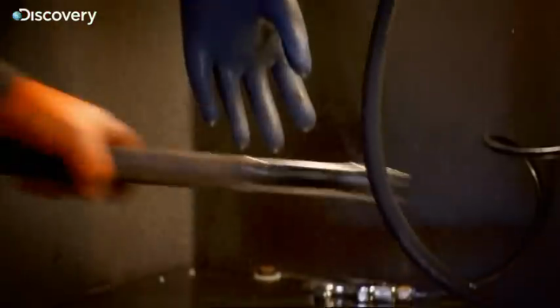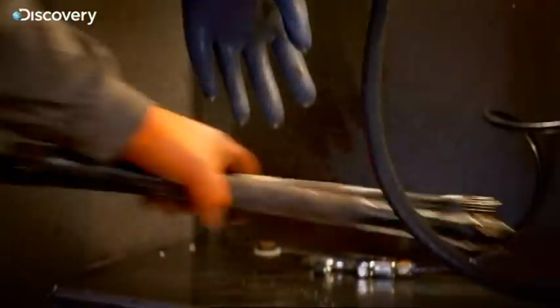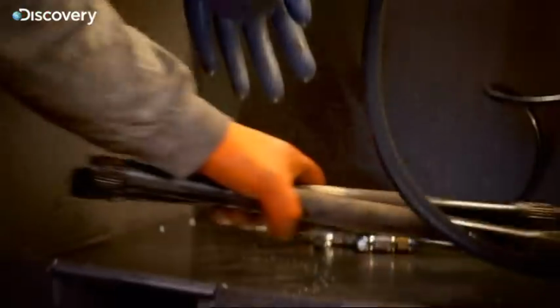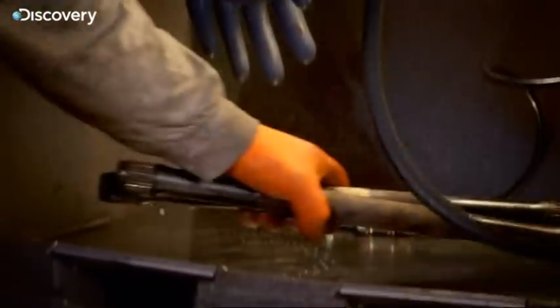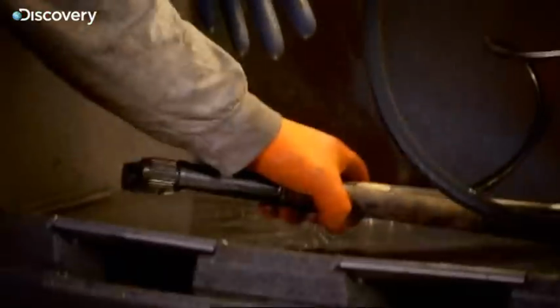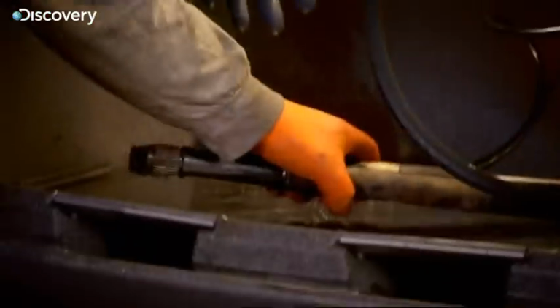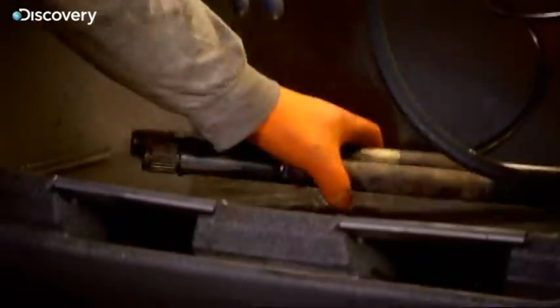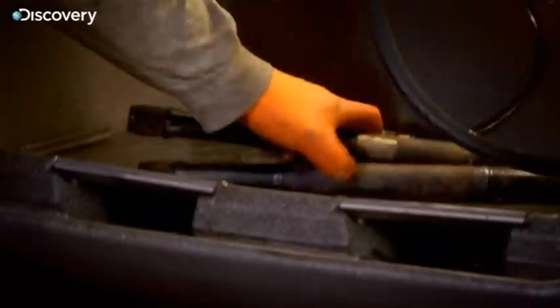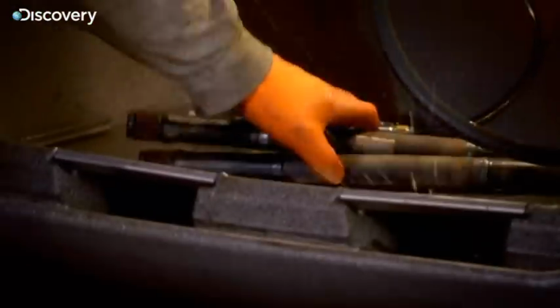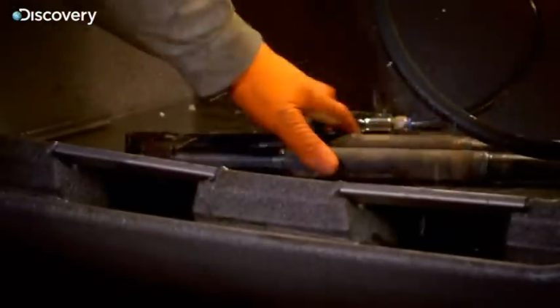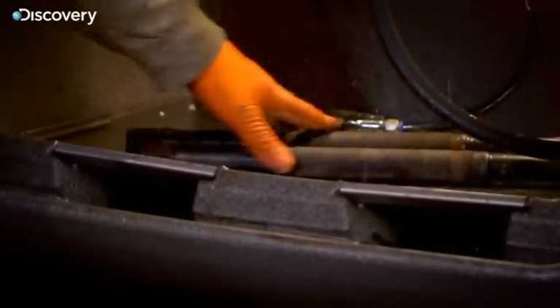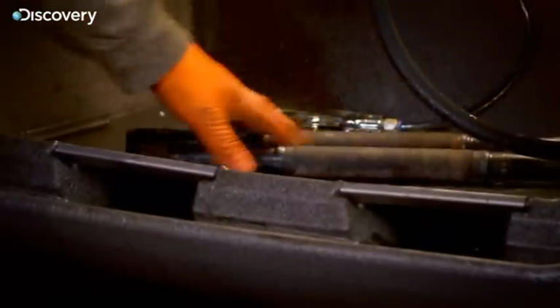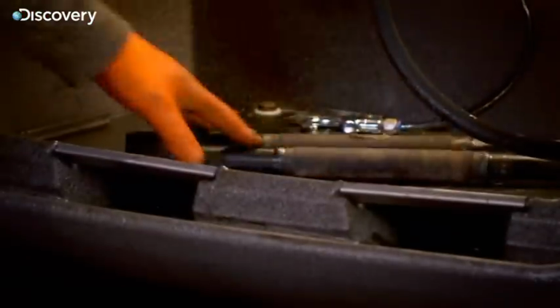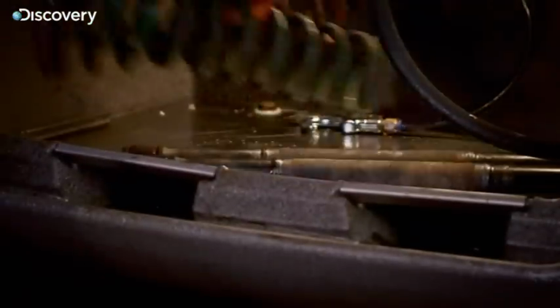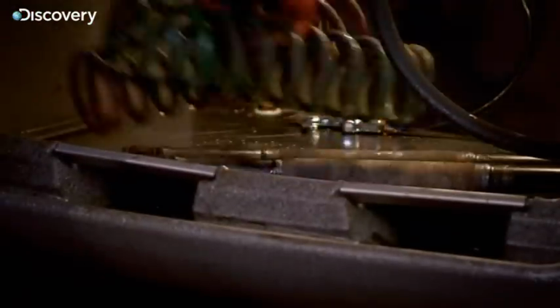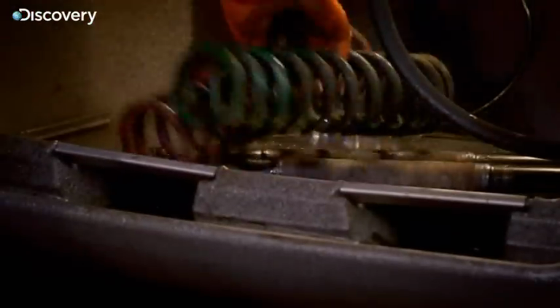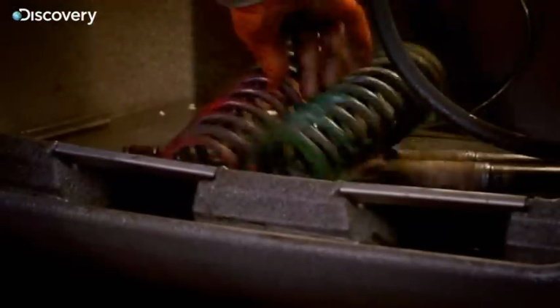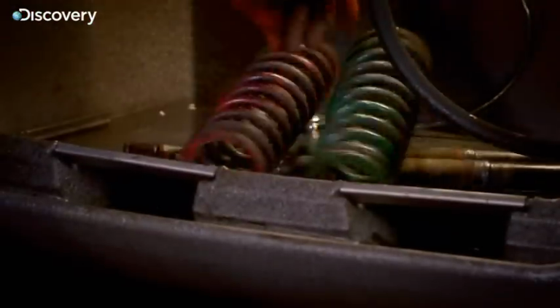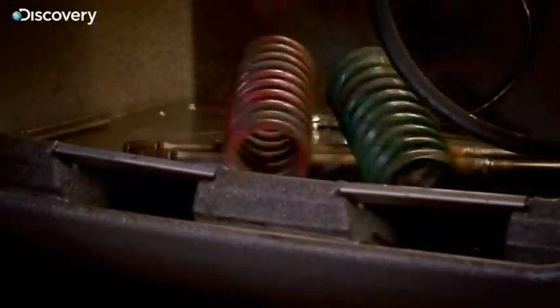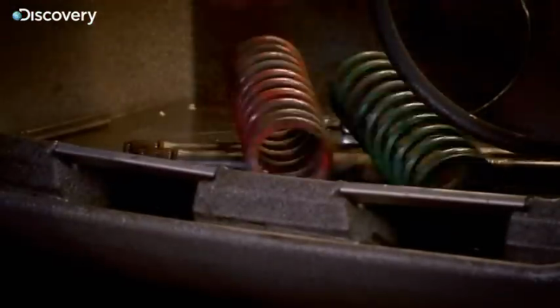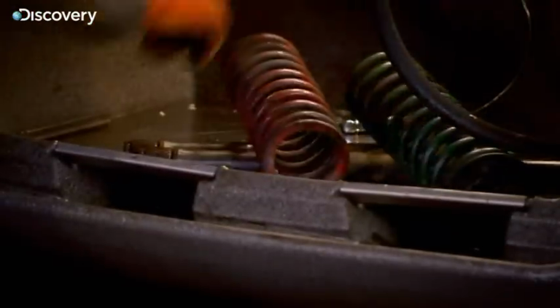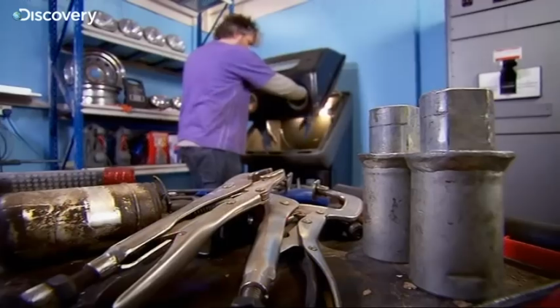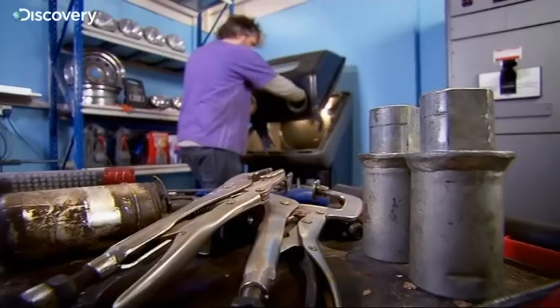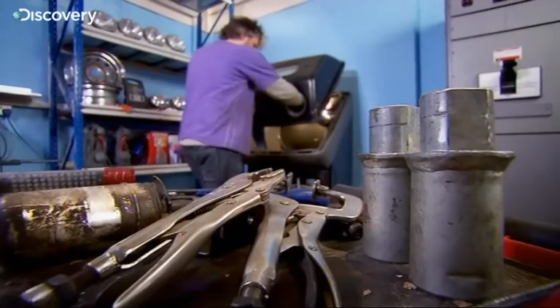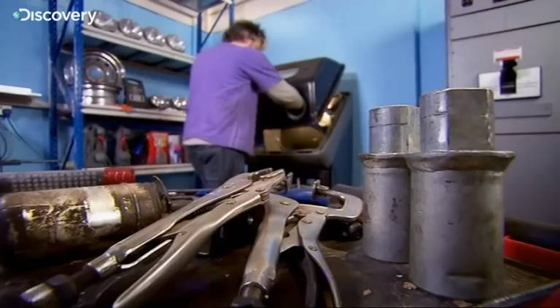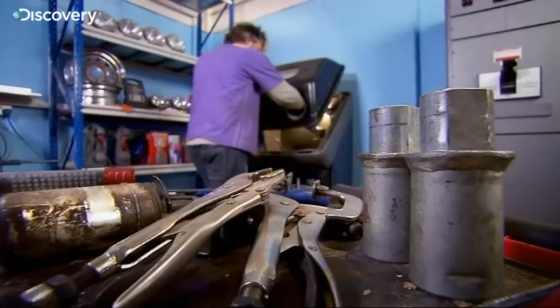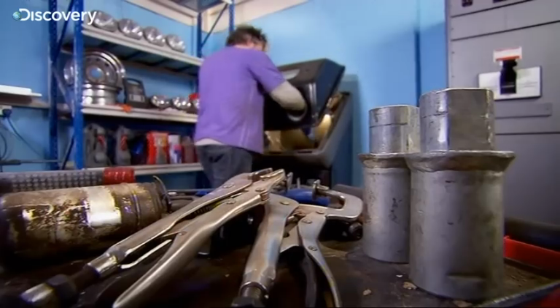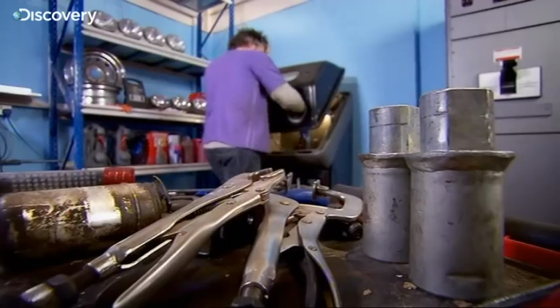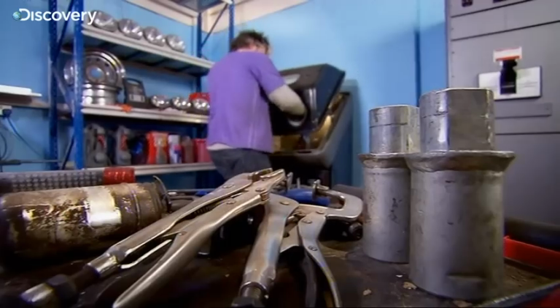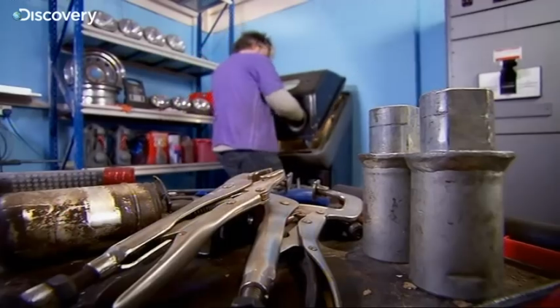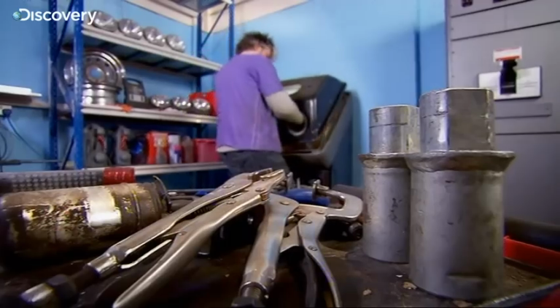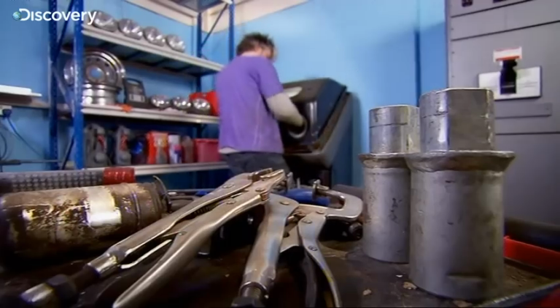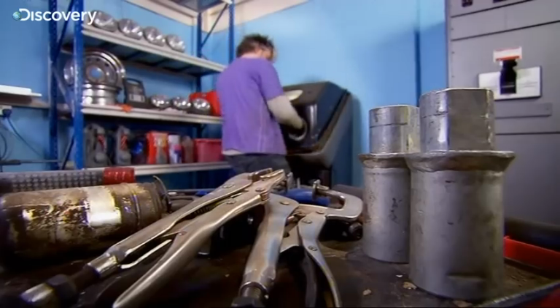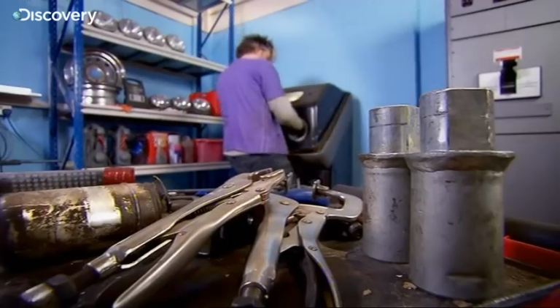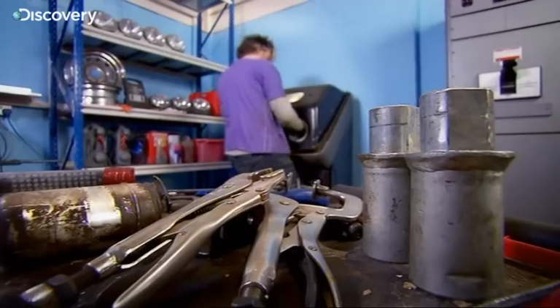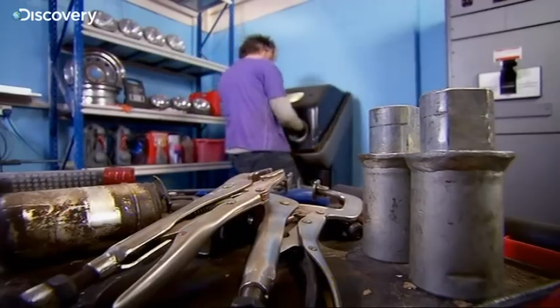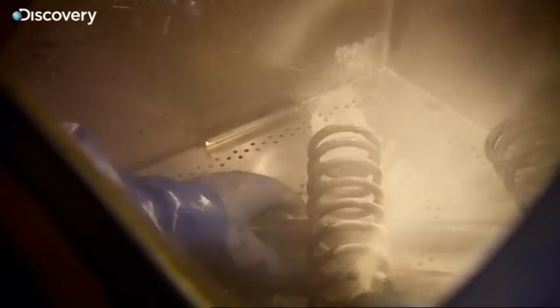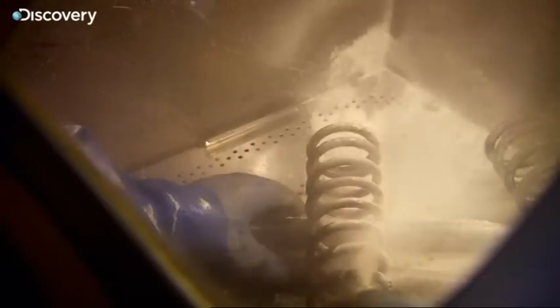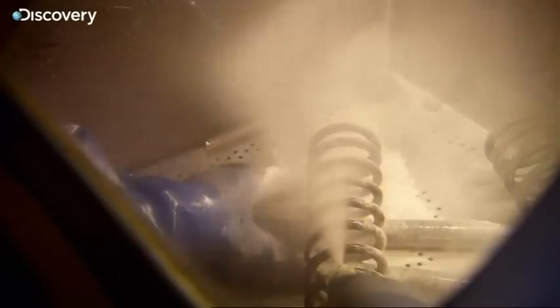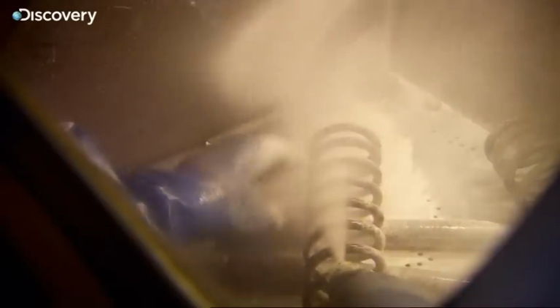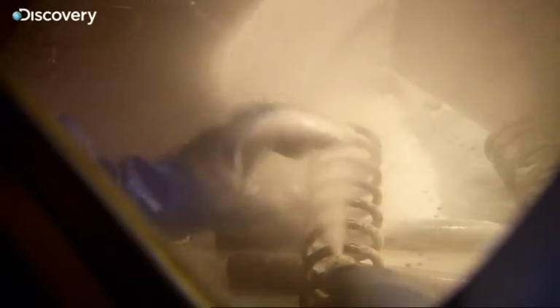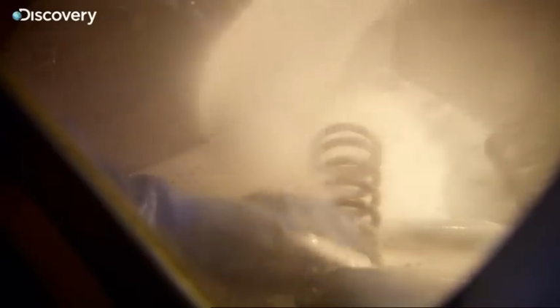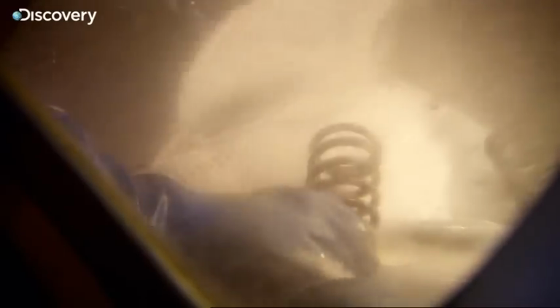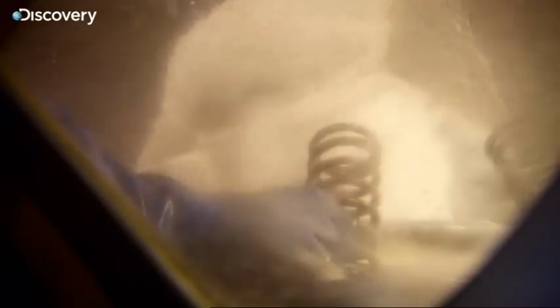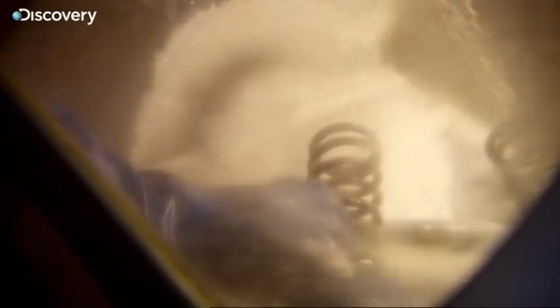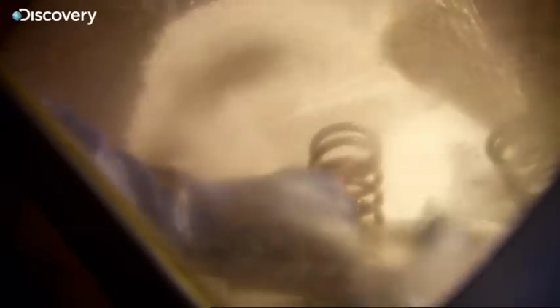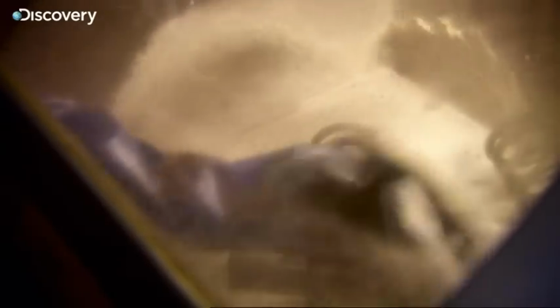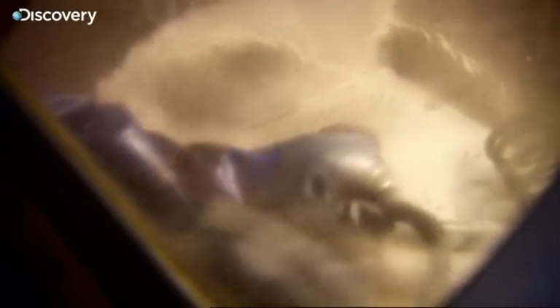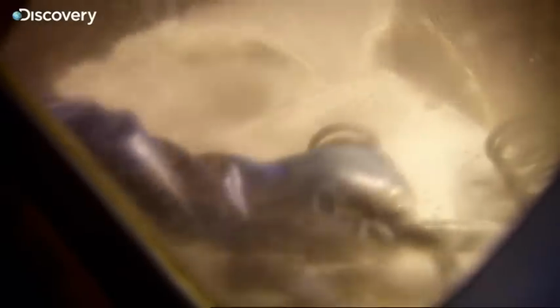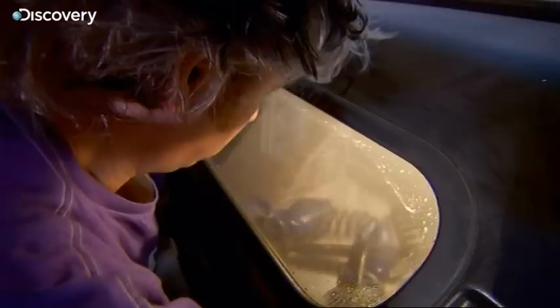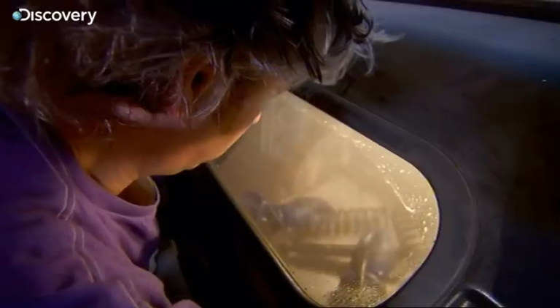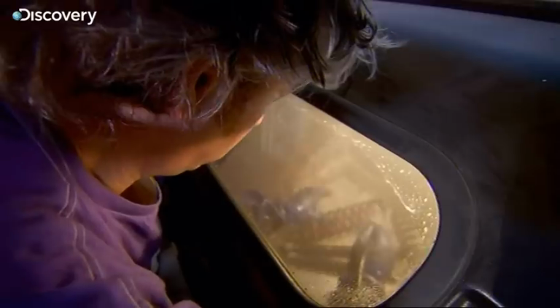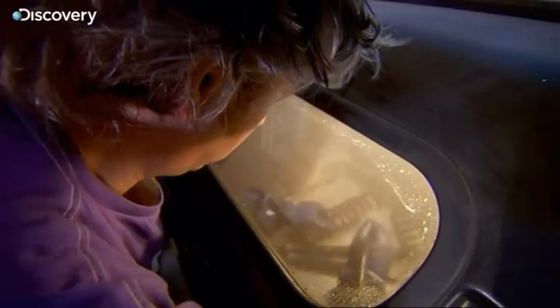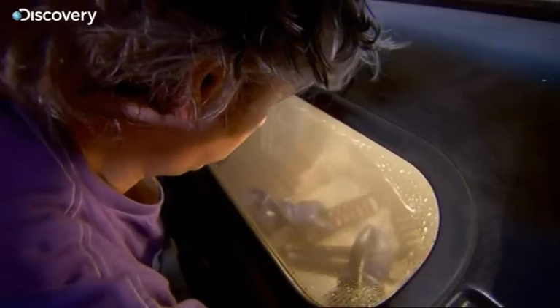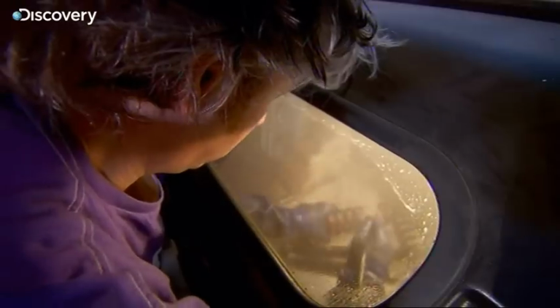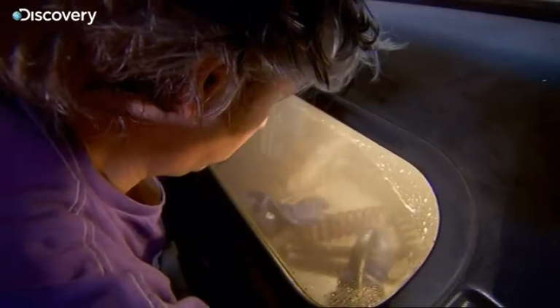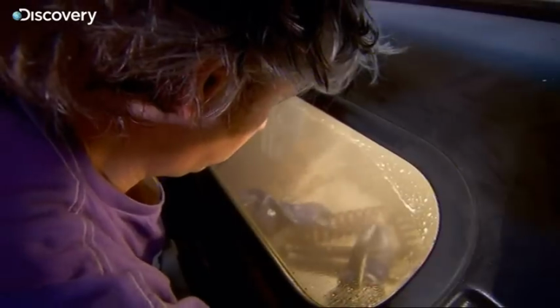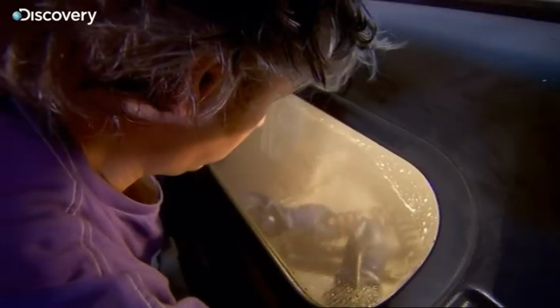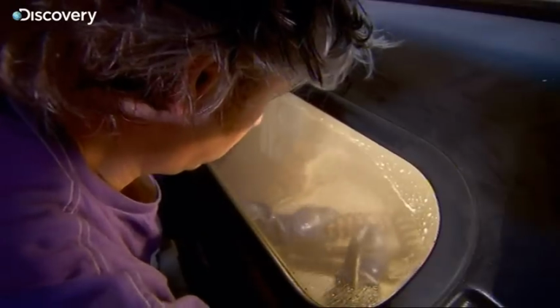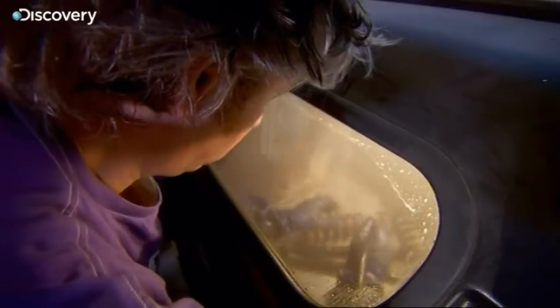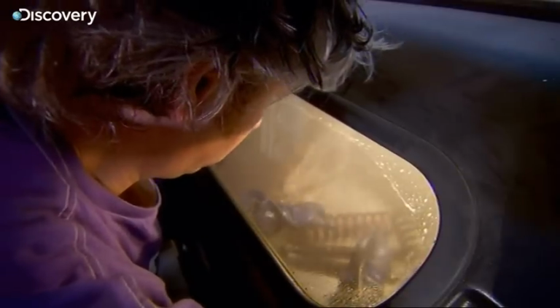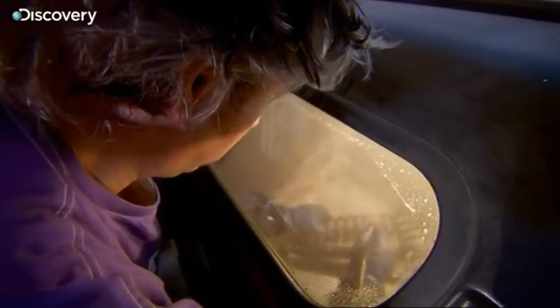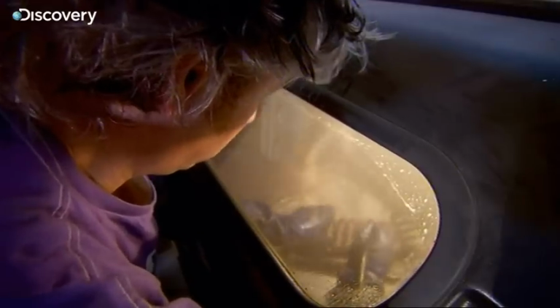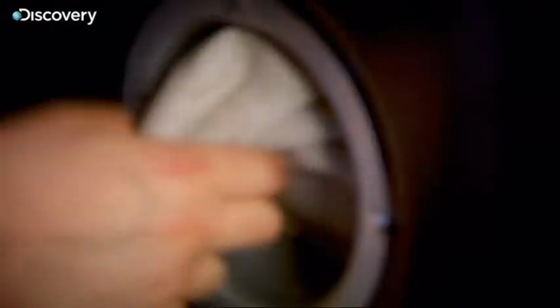All this mucky gear gets a mega clean in my parts washer and they come out looking a whole lot better.